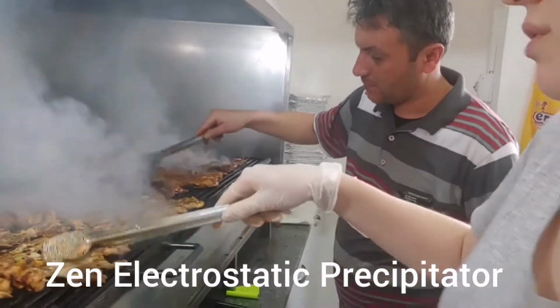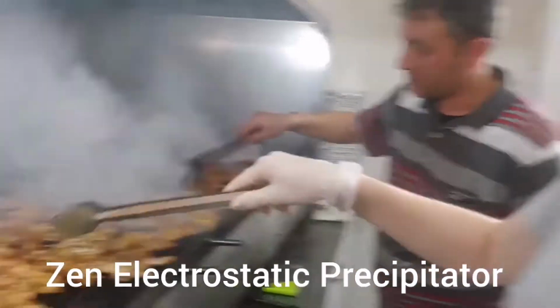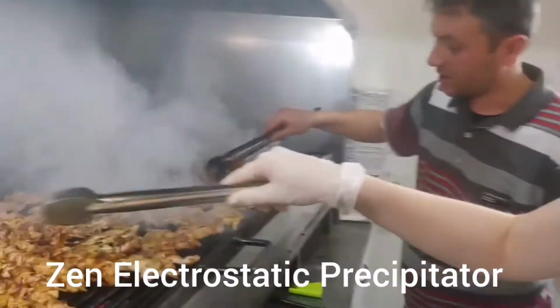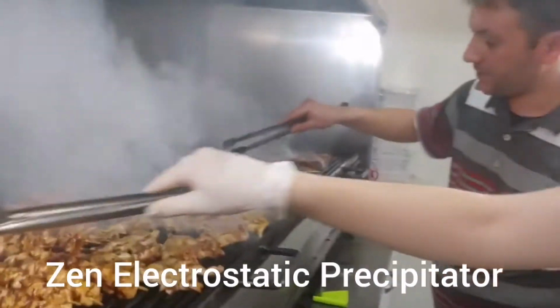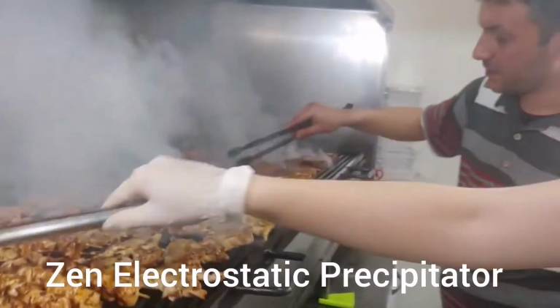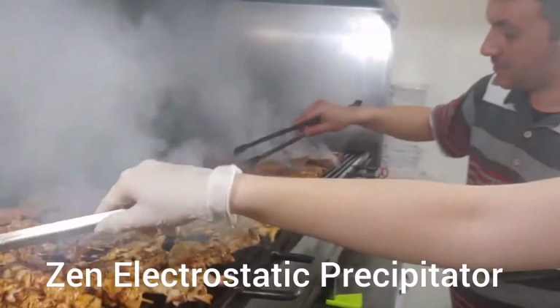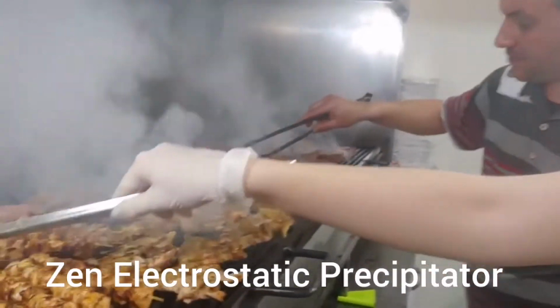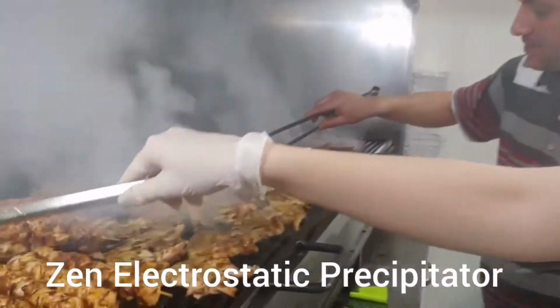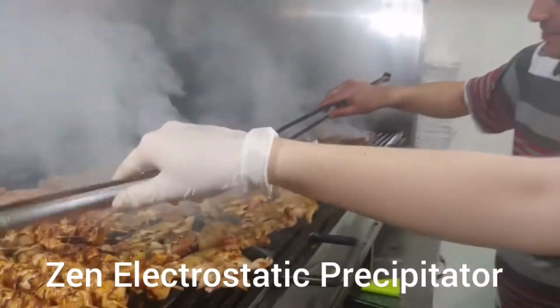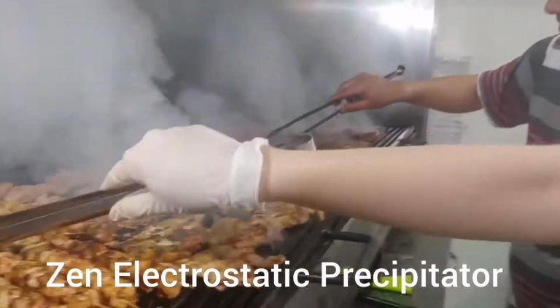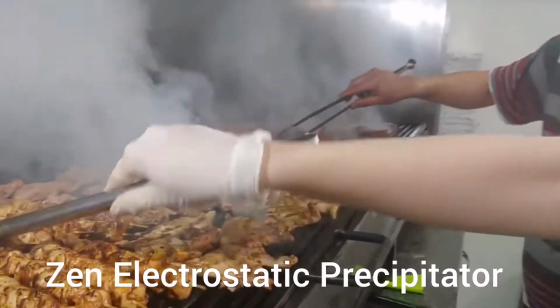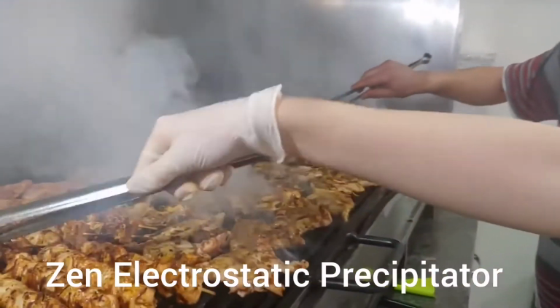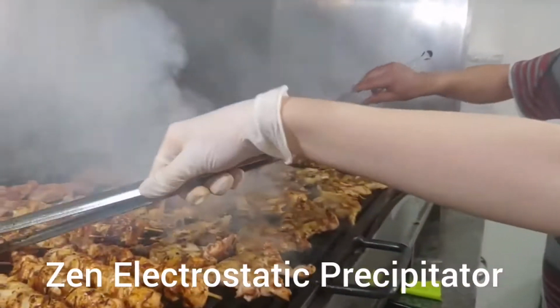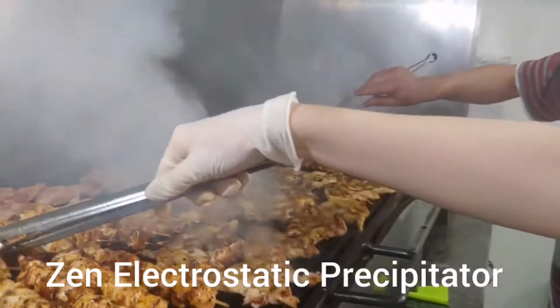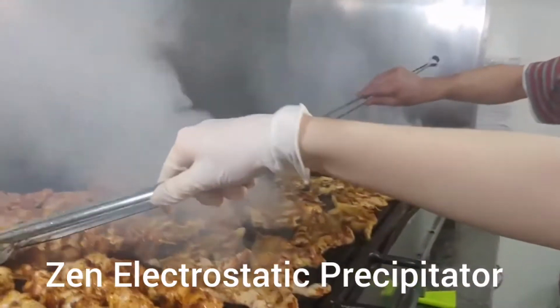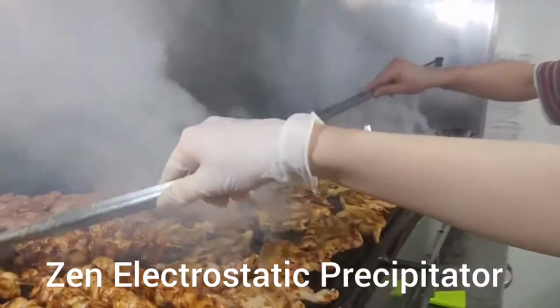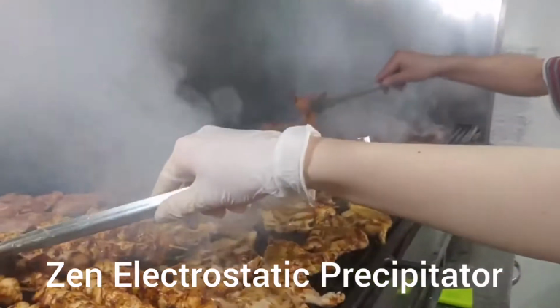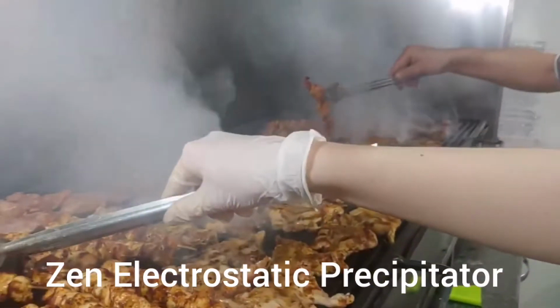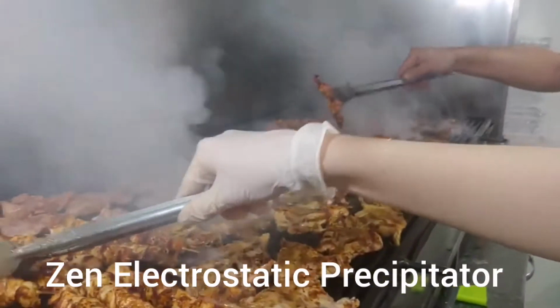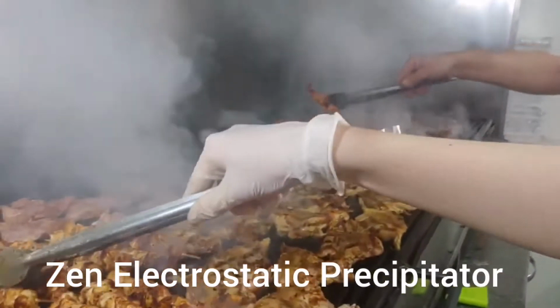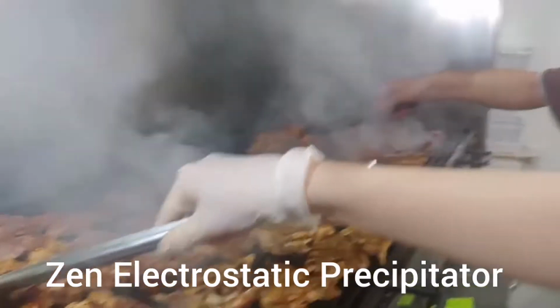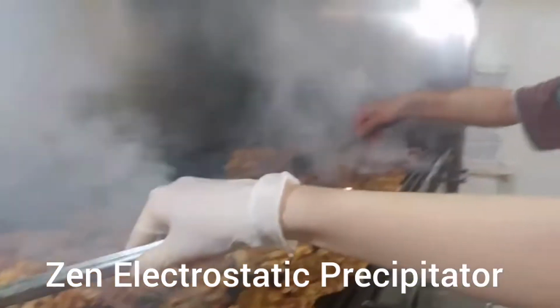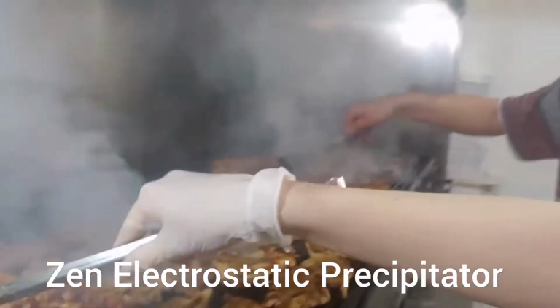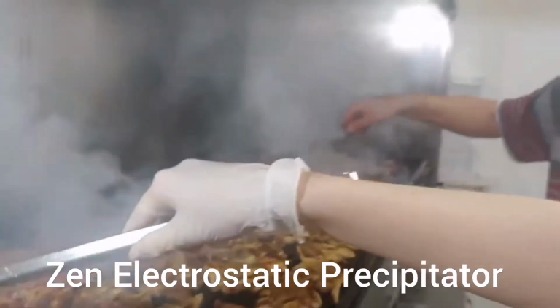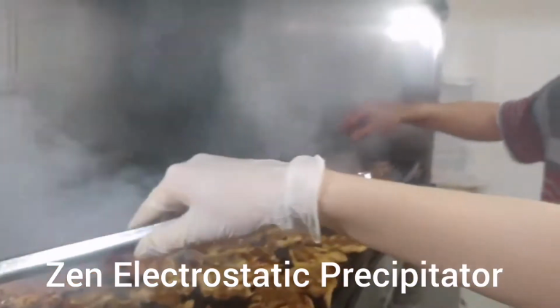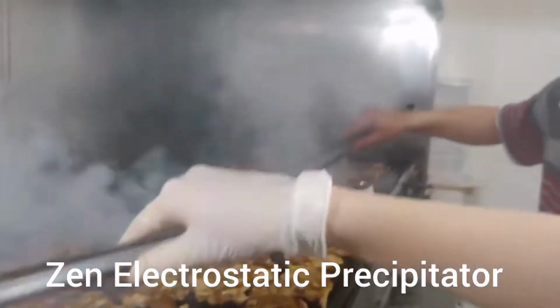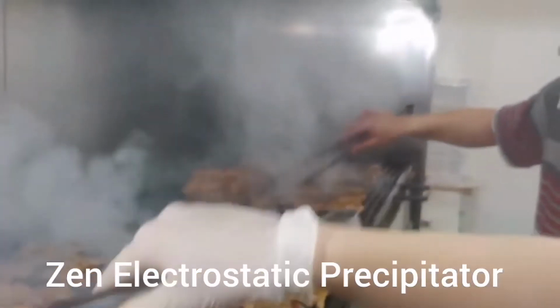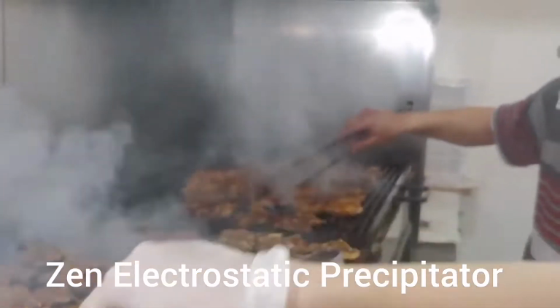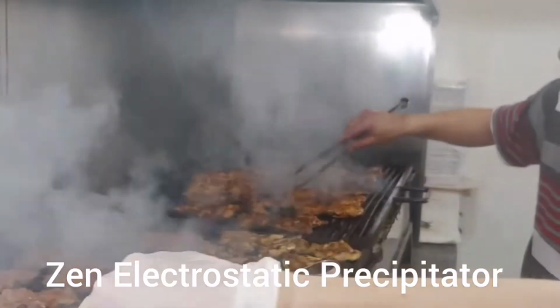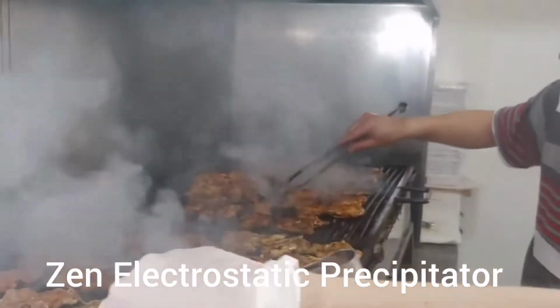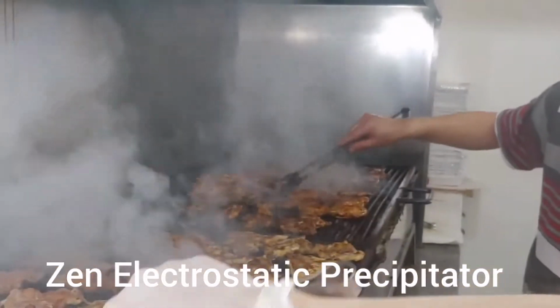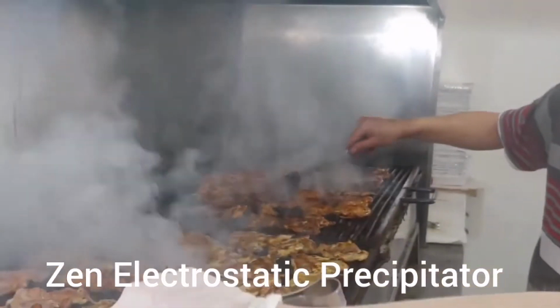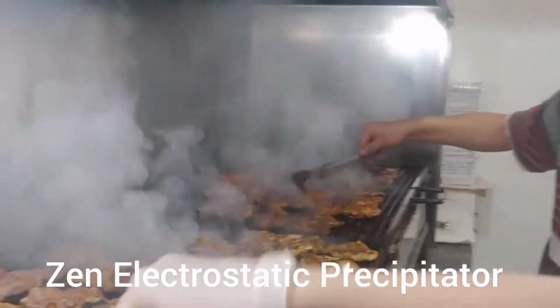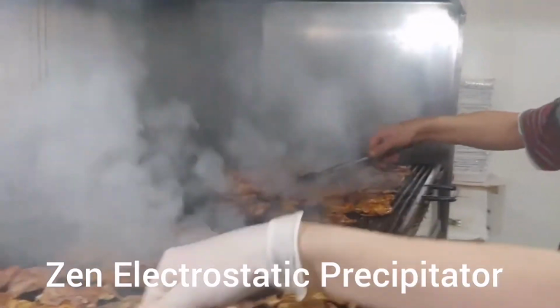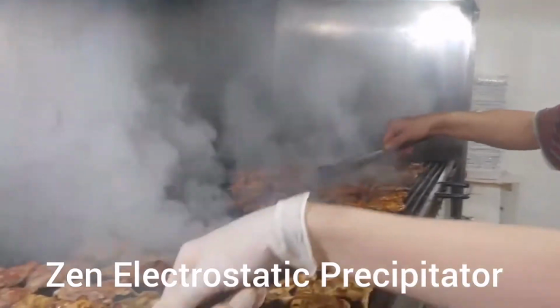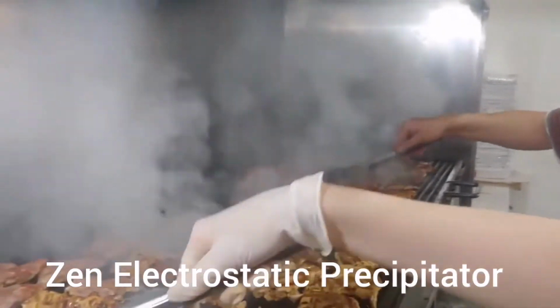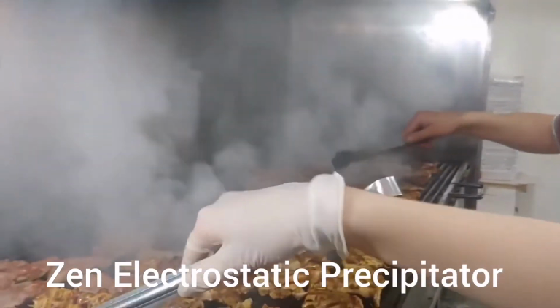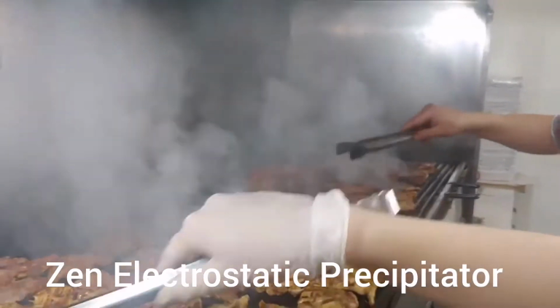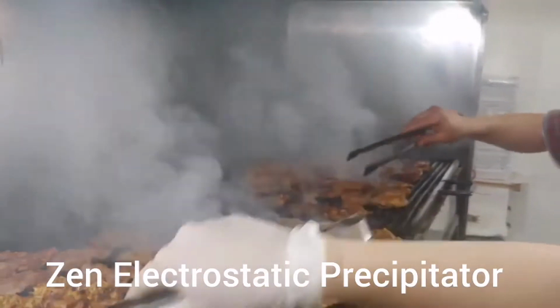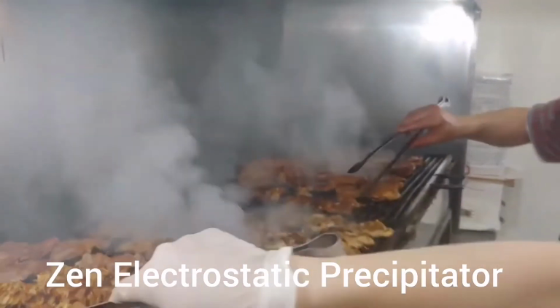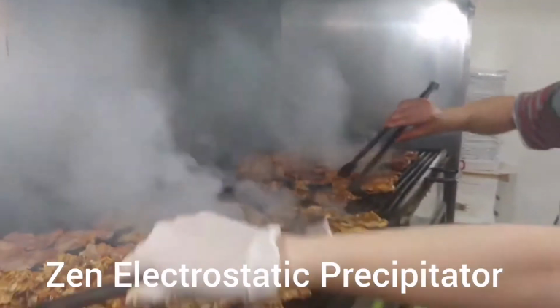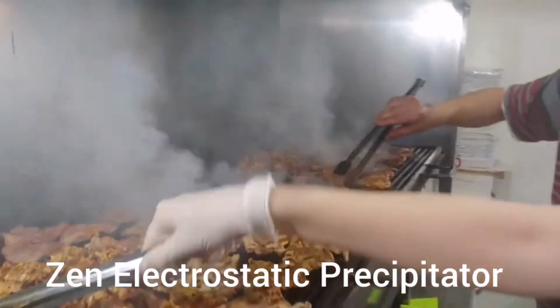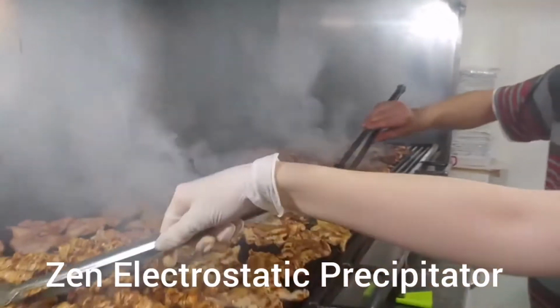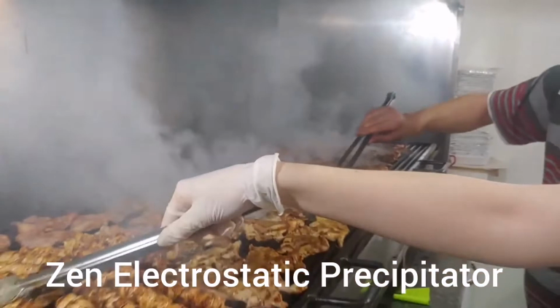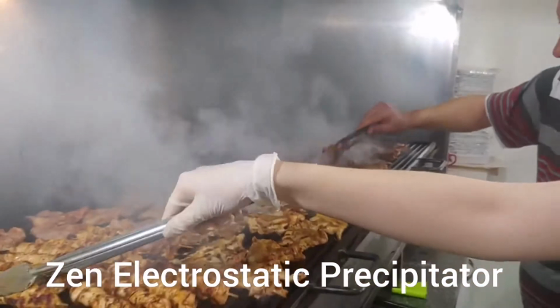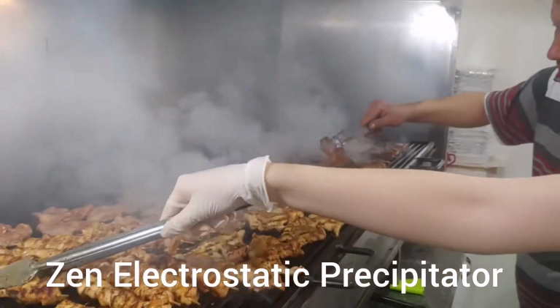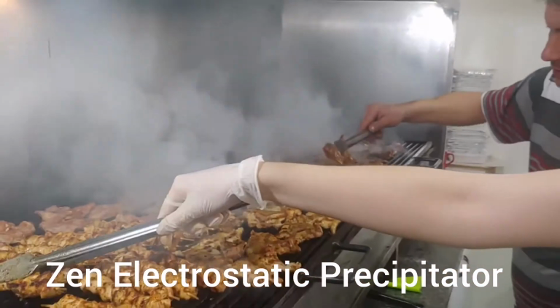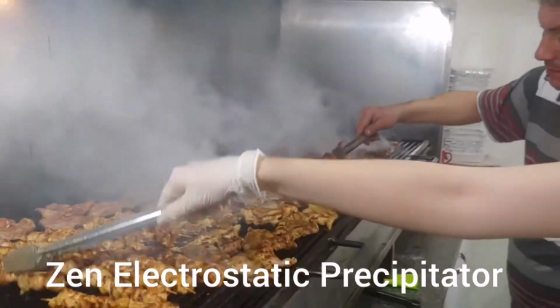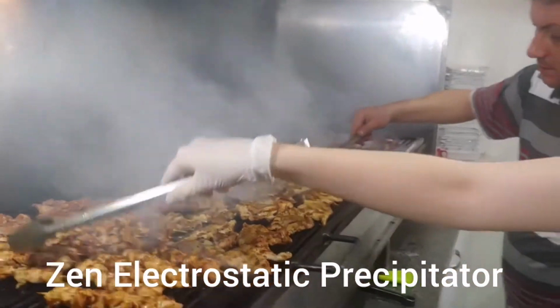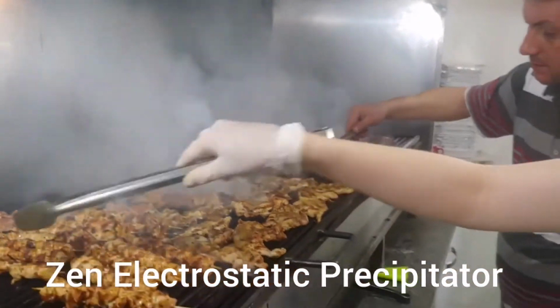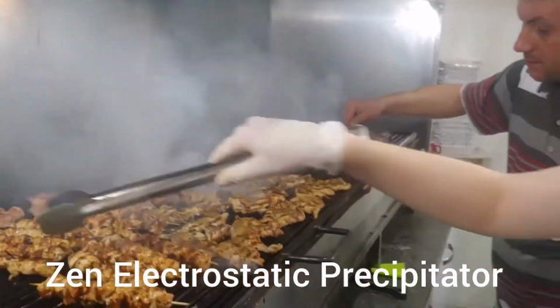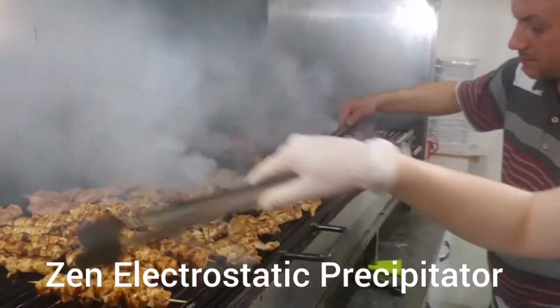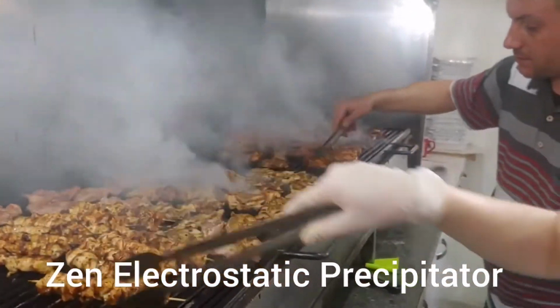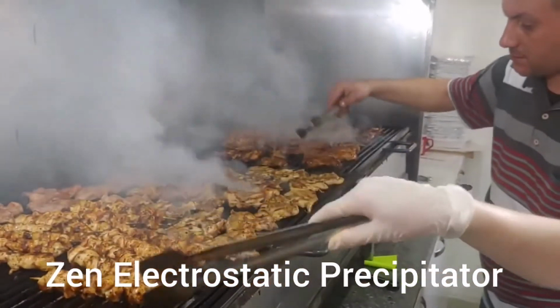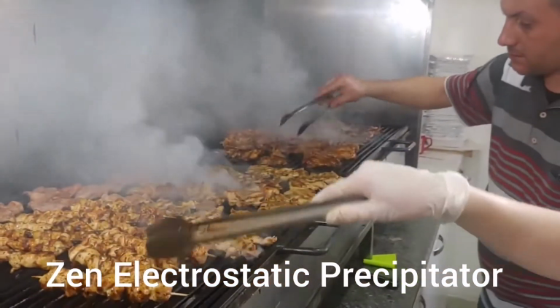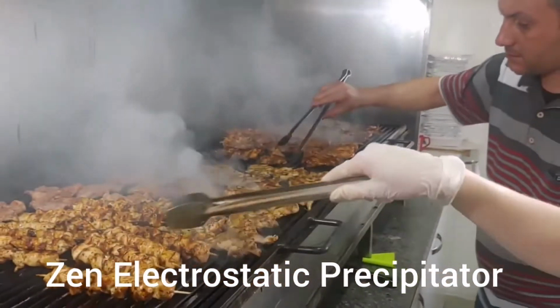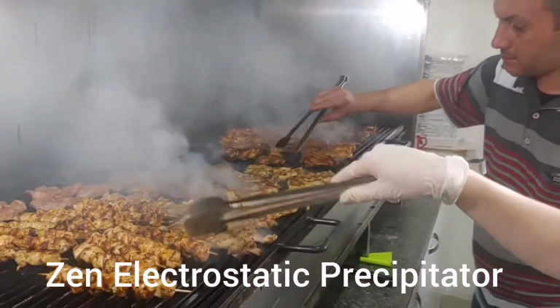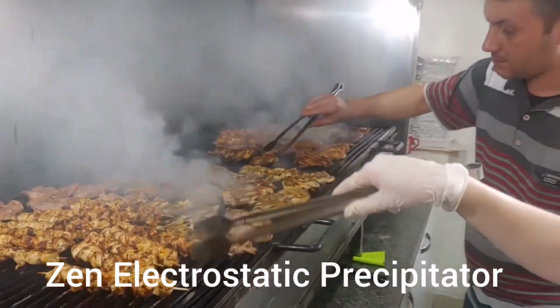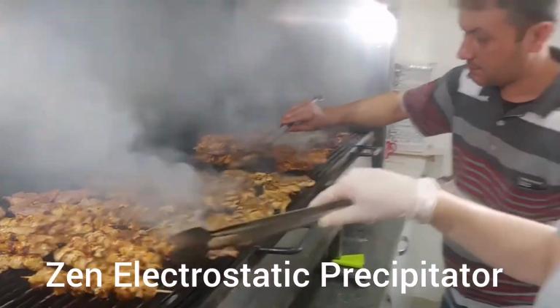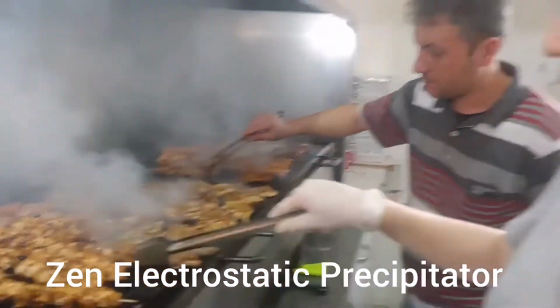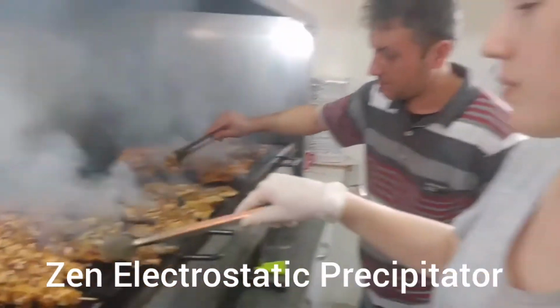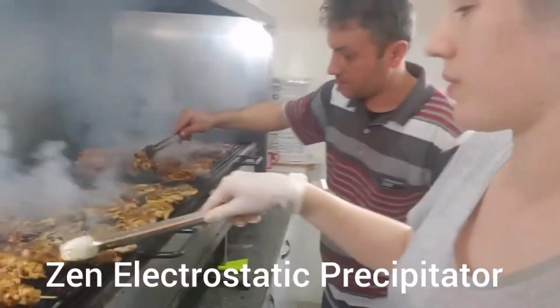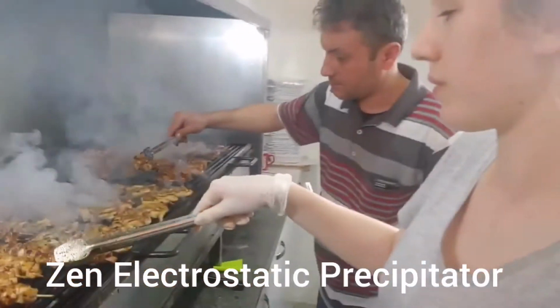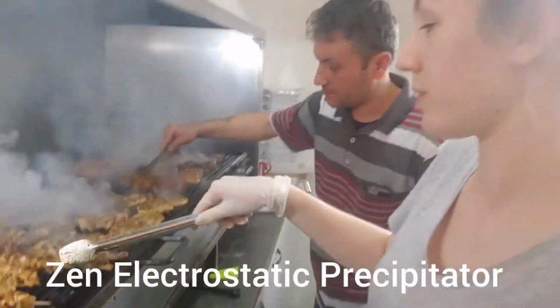Thank you so much. Have a good day. This is Akhisar Mudurum Tabuk Chuluk restaurant, Manisa.